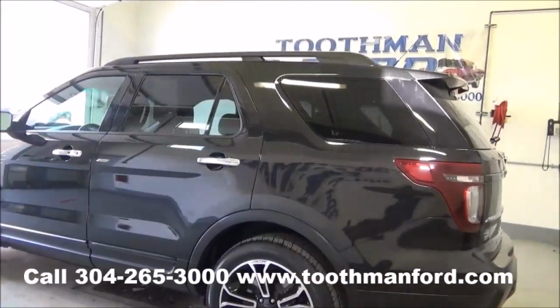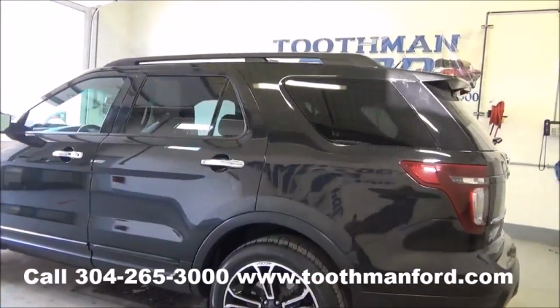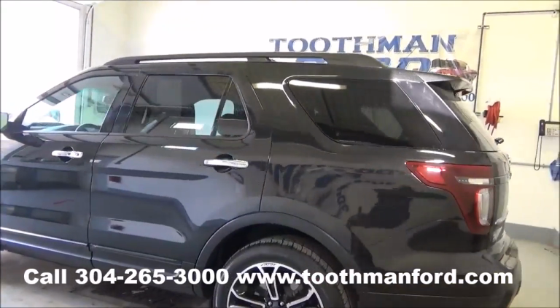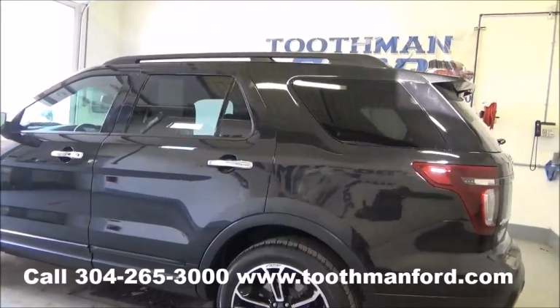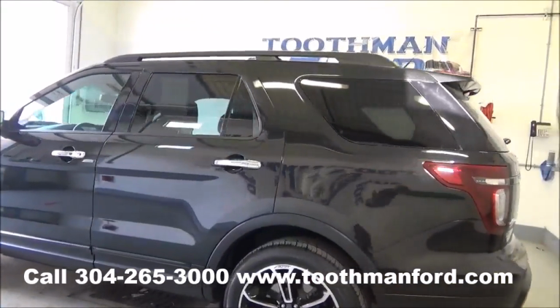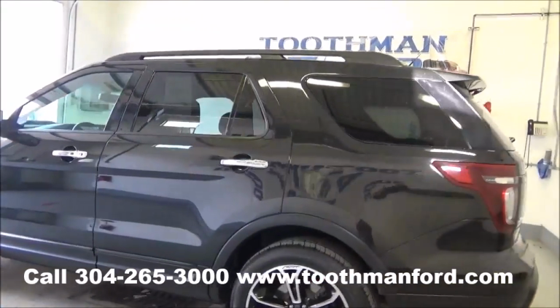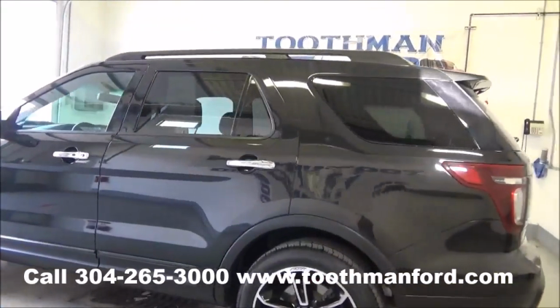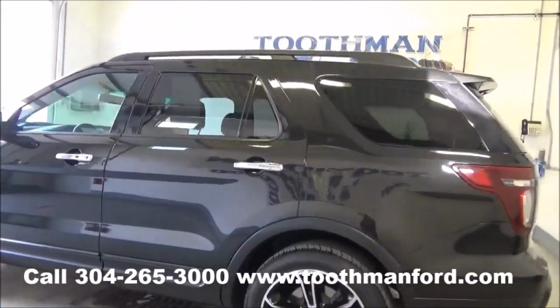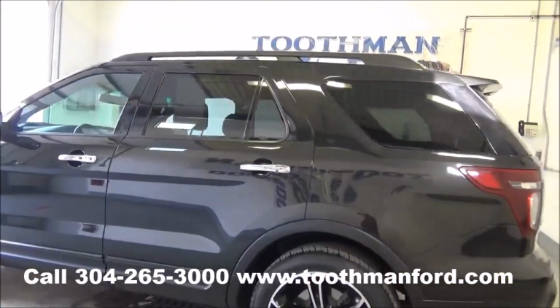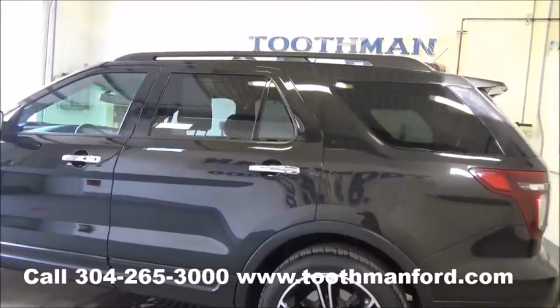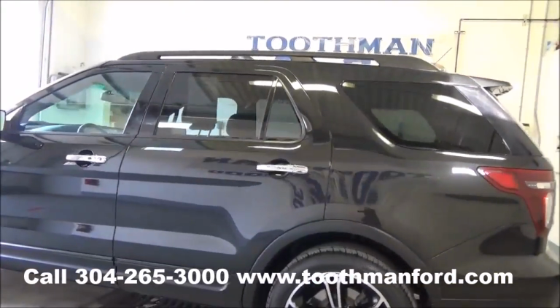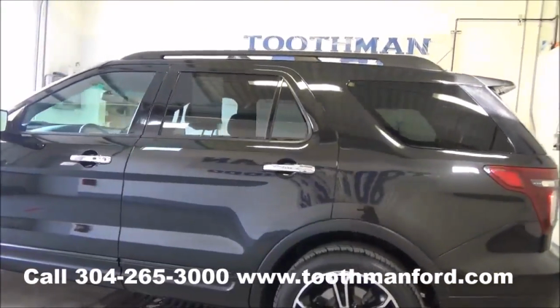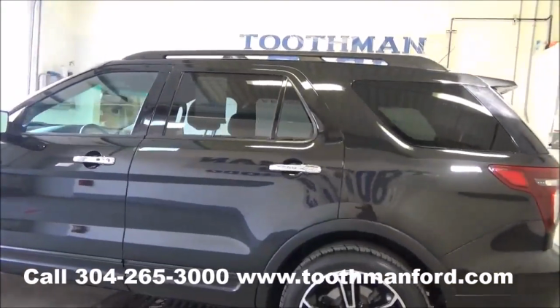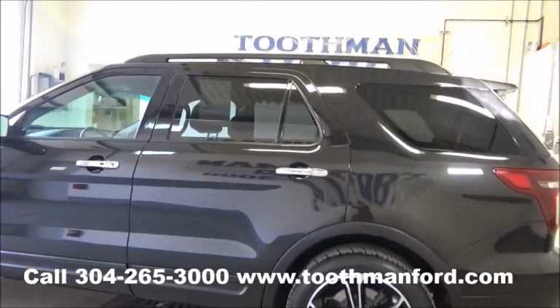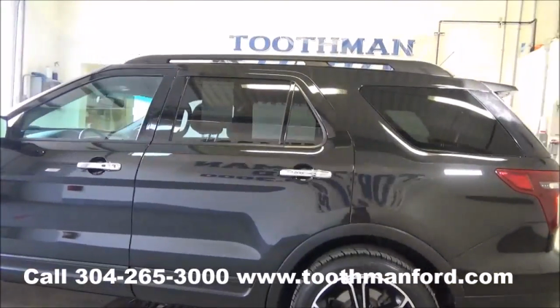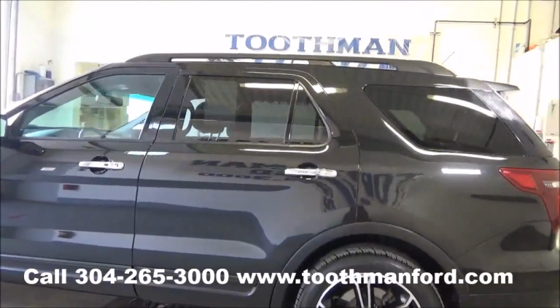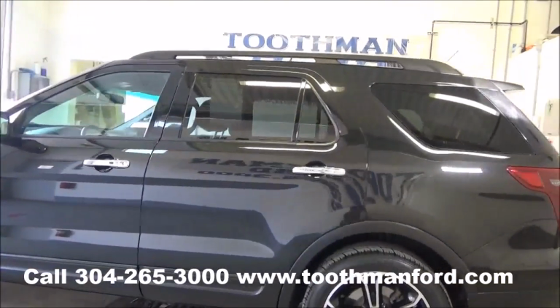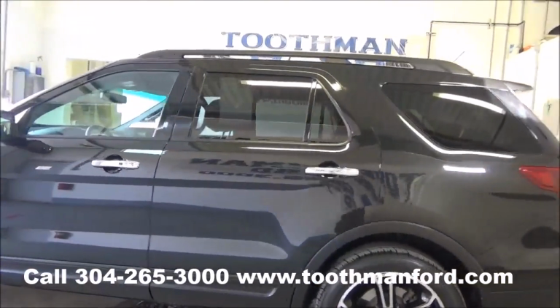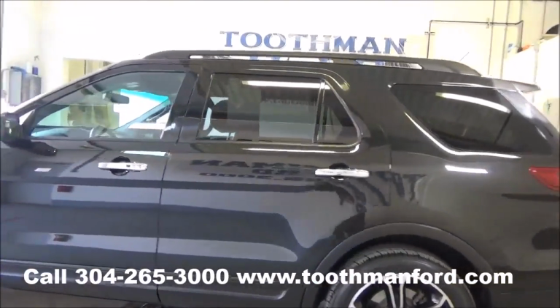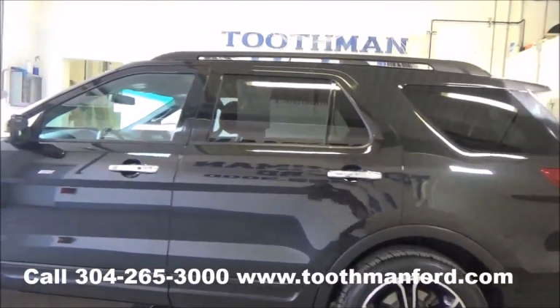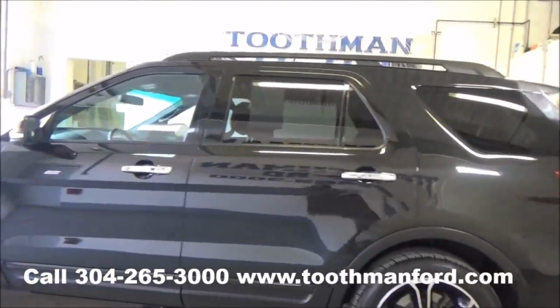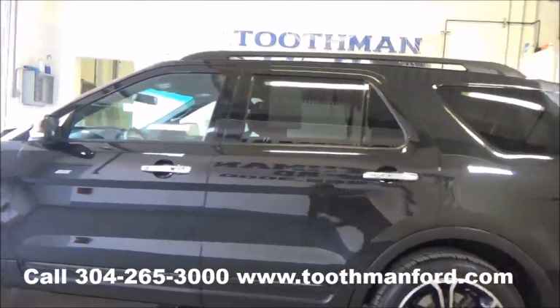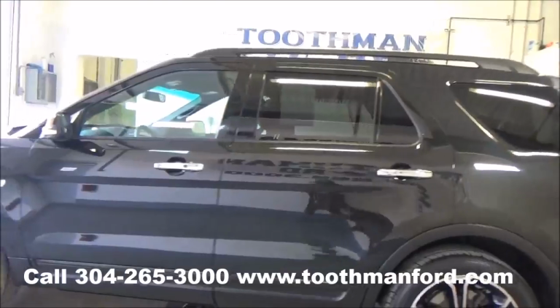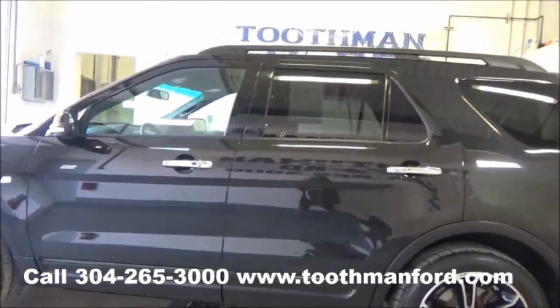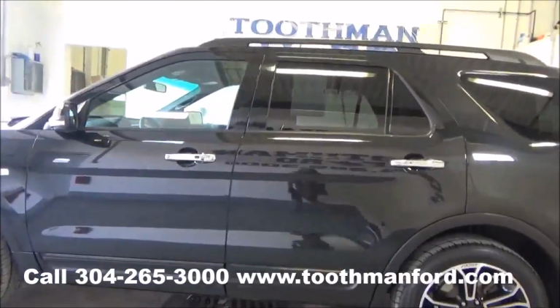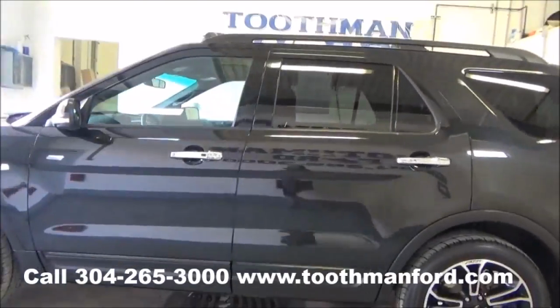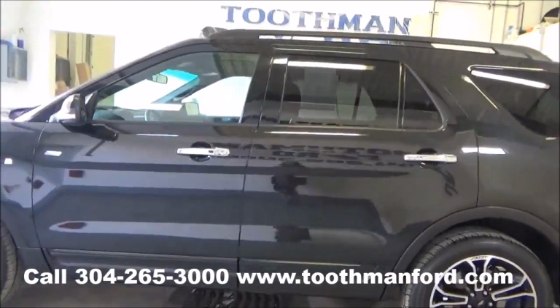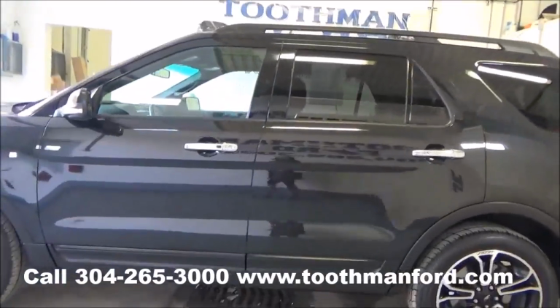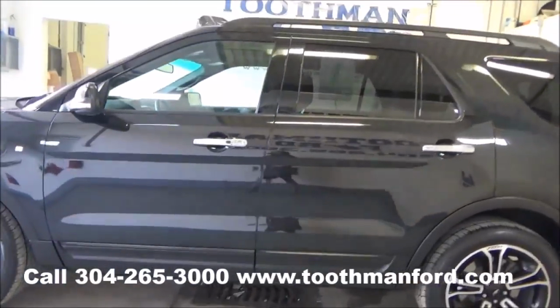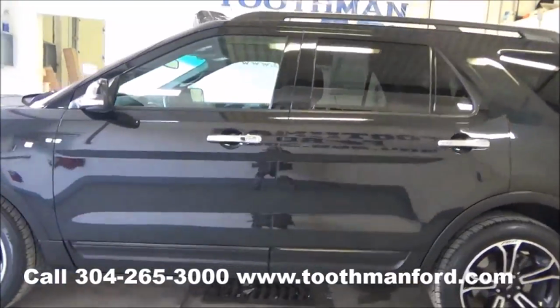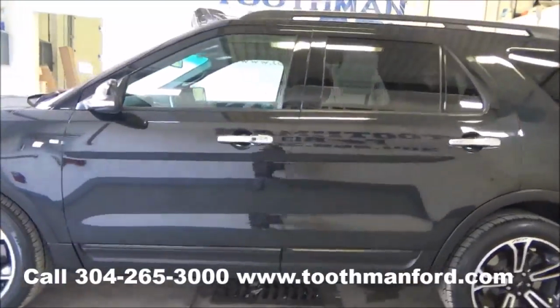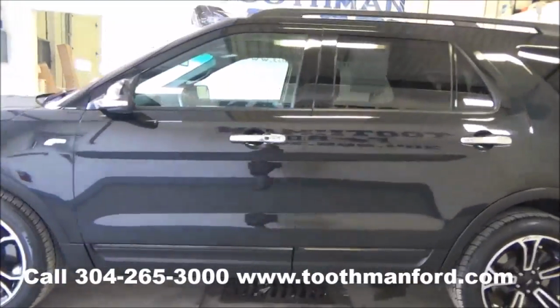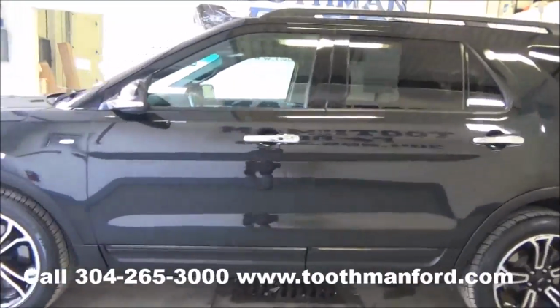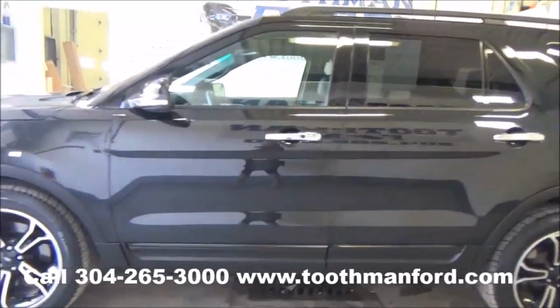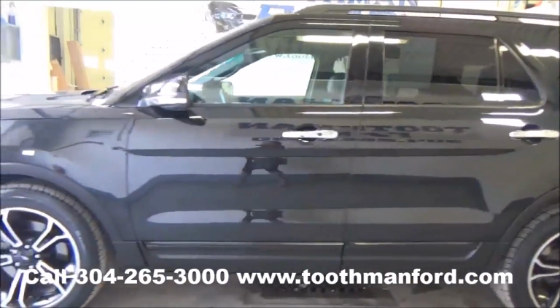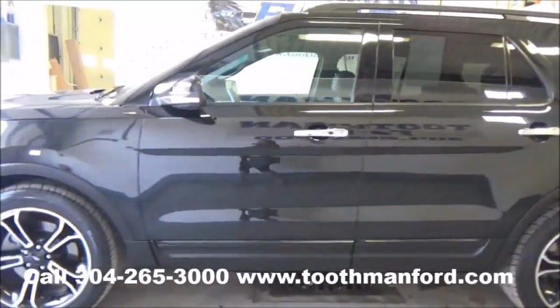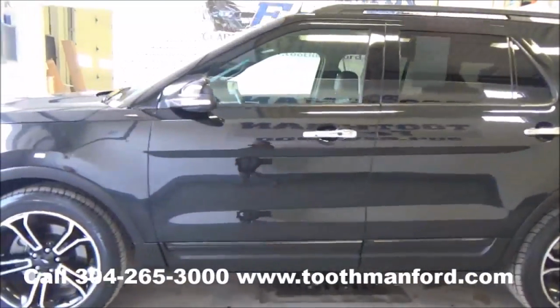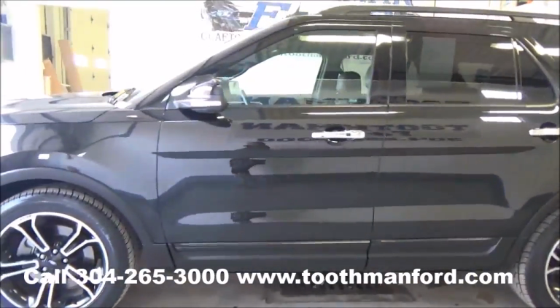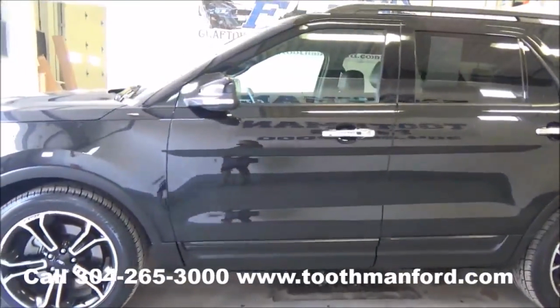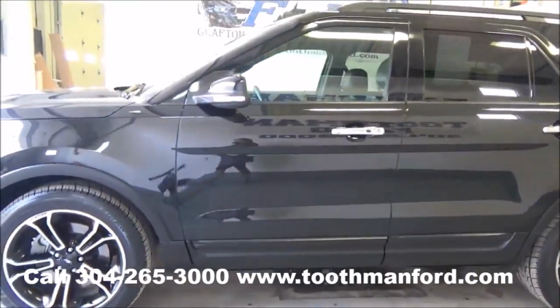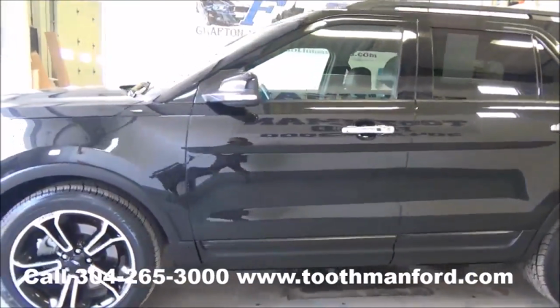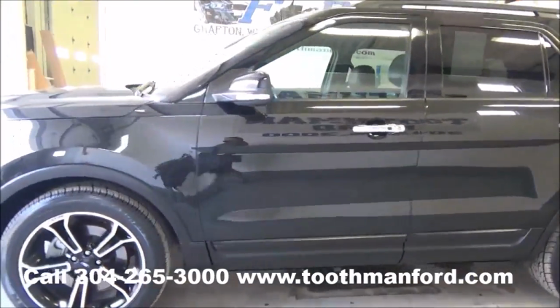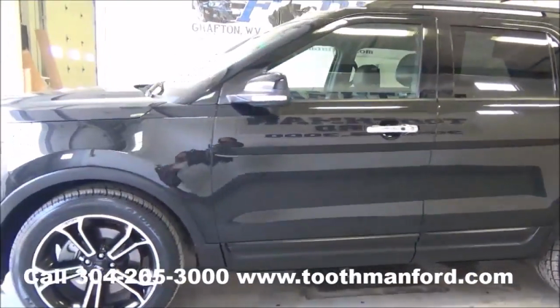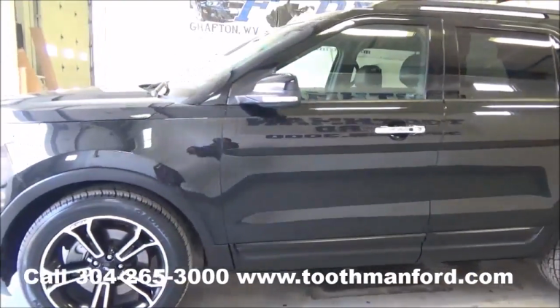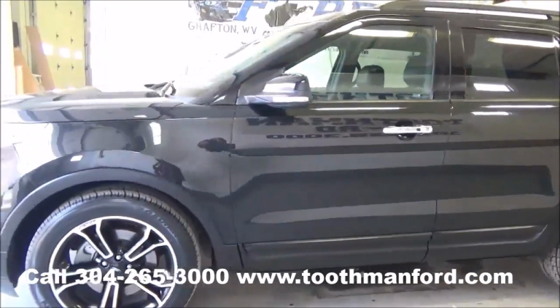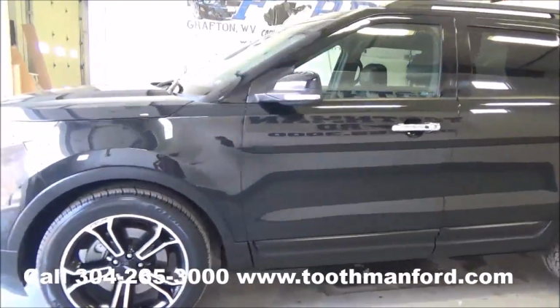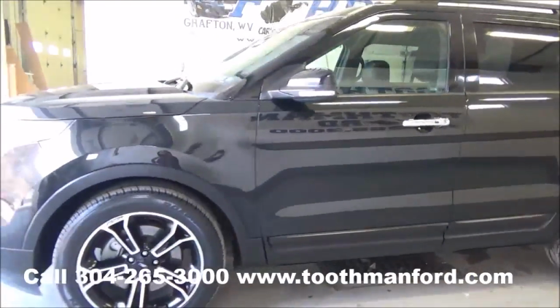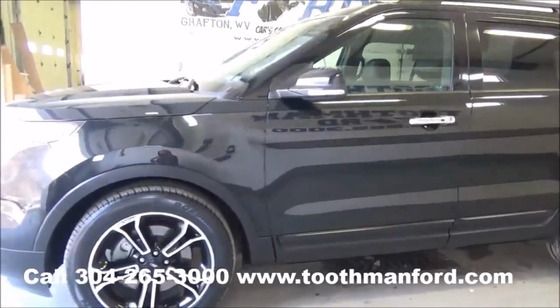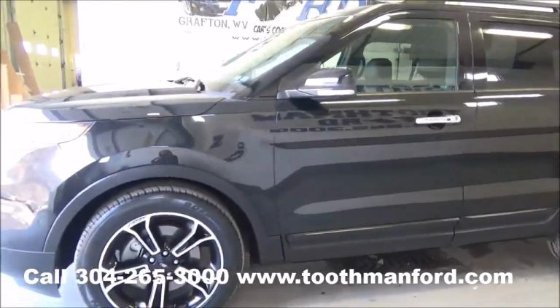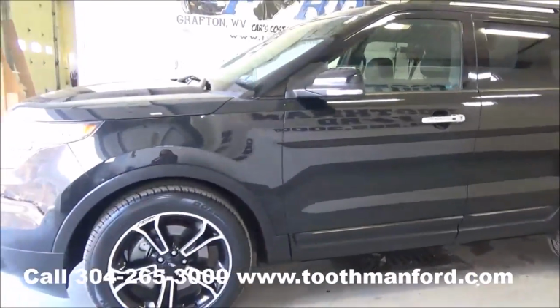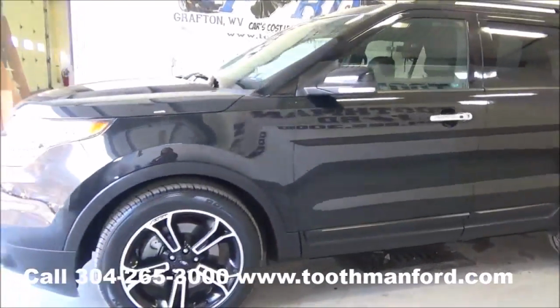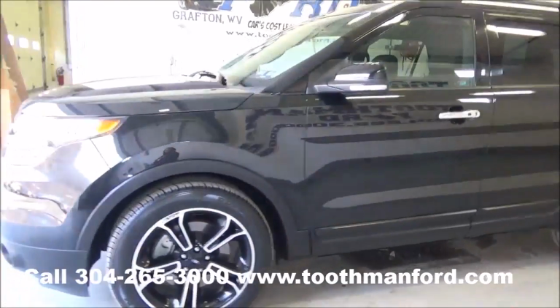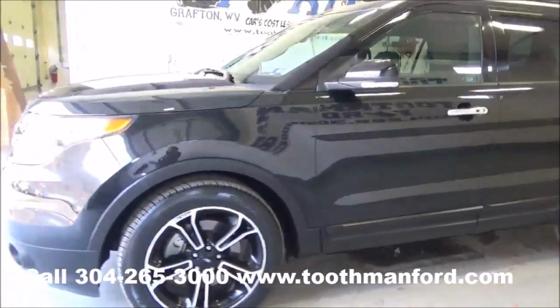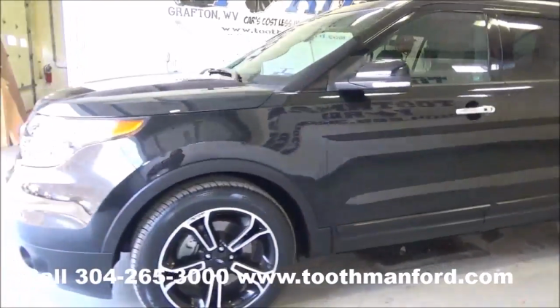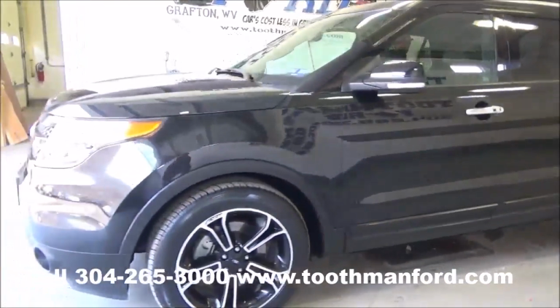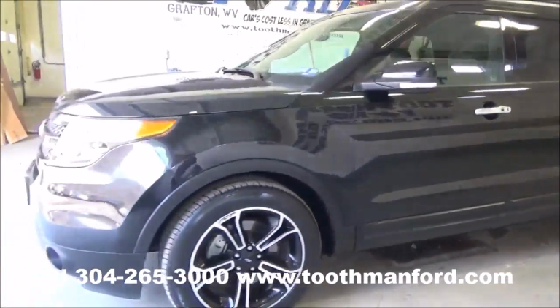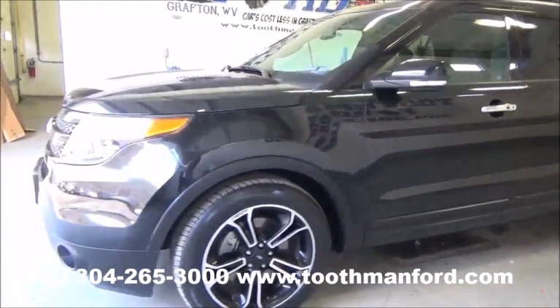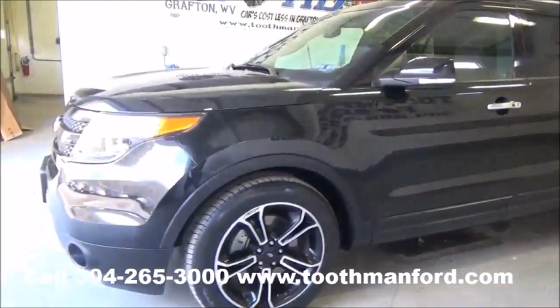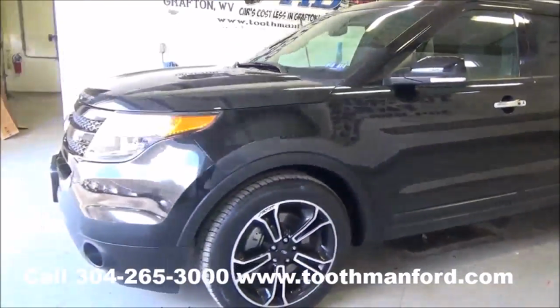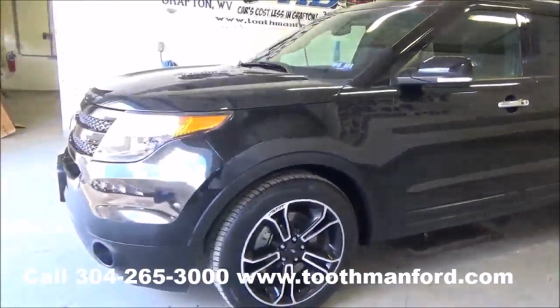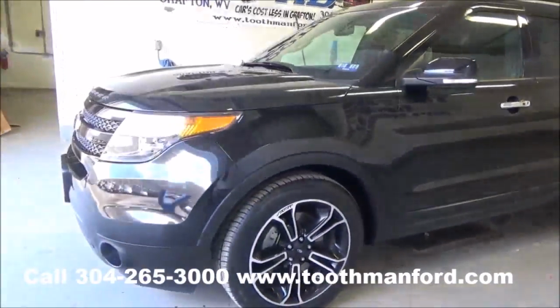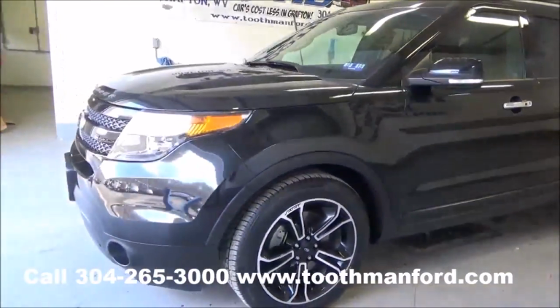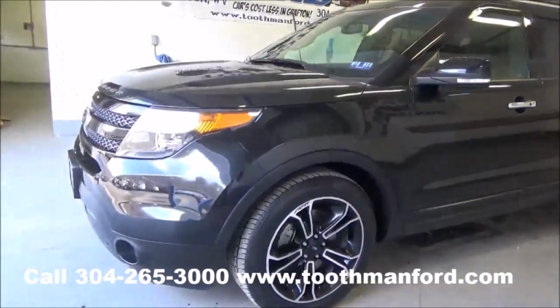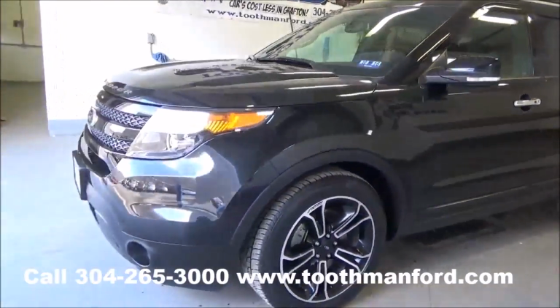Comes with both sets of keys, keyless entry, remote start, and is ready to go with 30,100 miles.